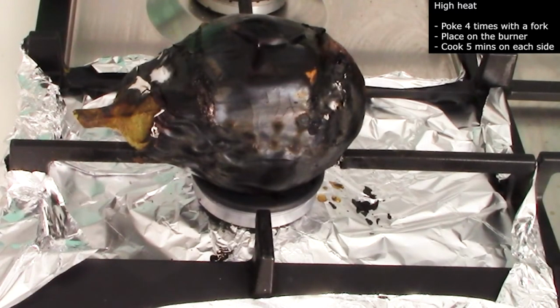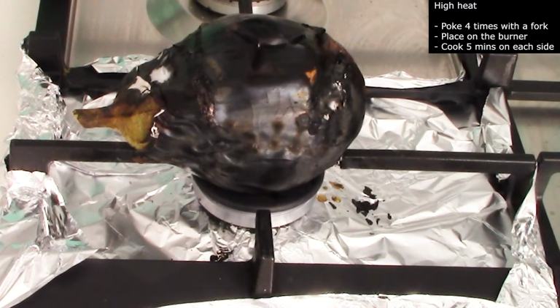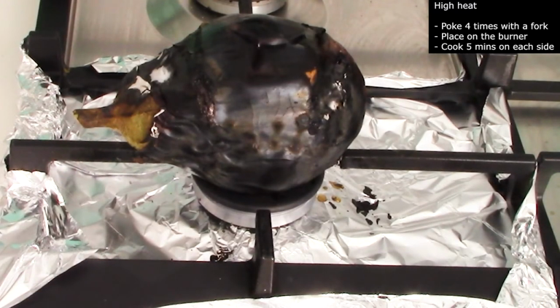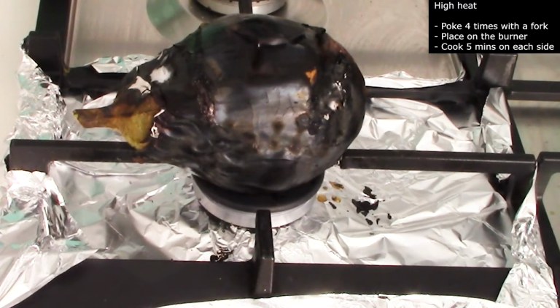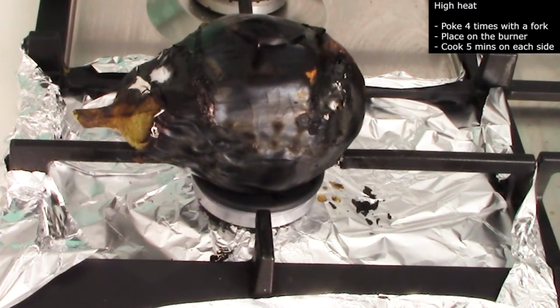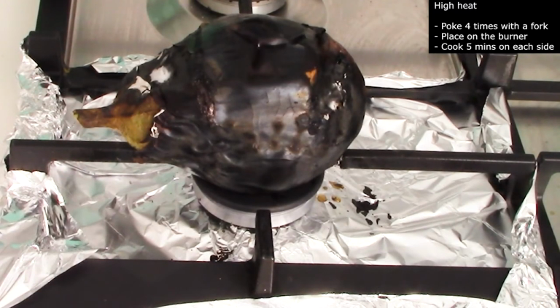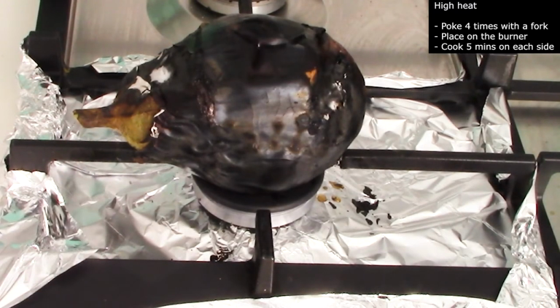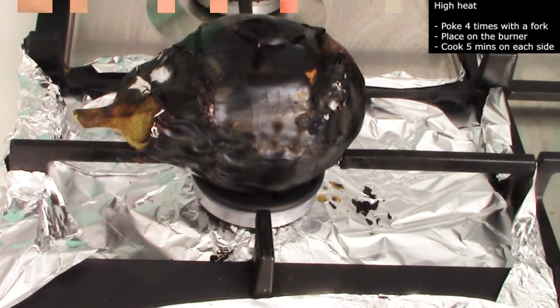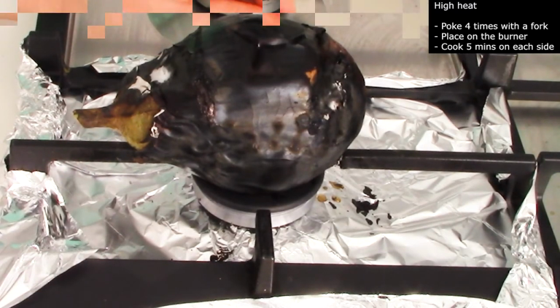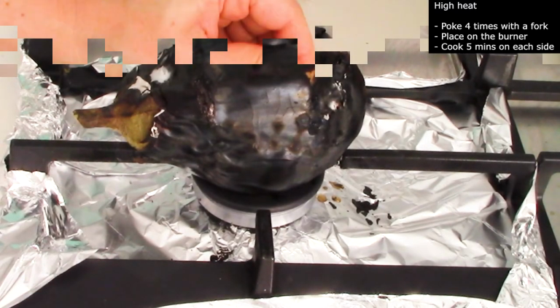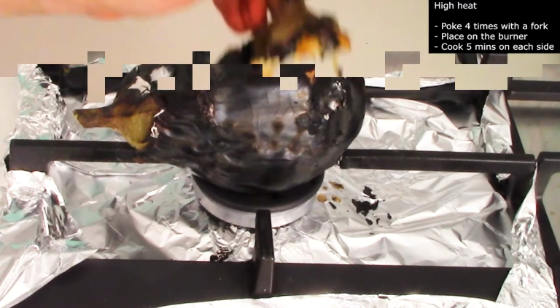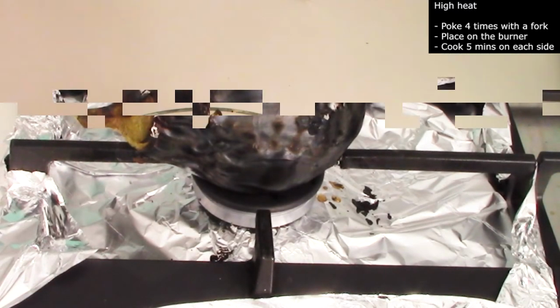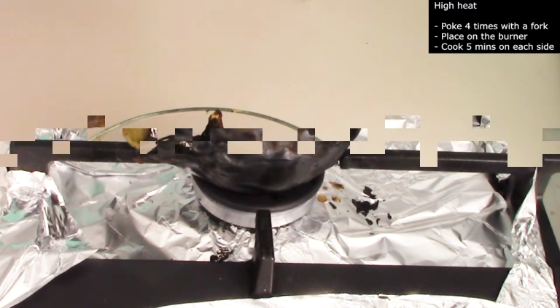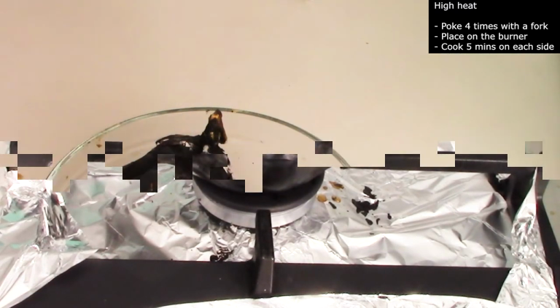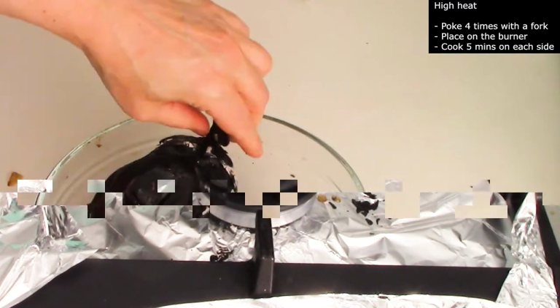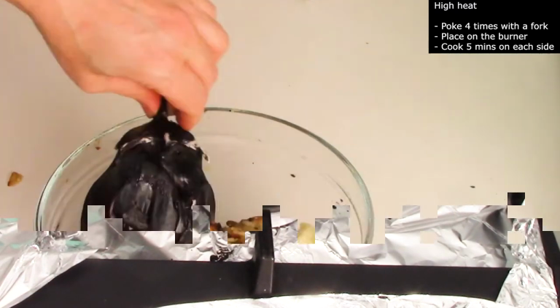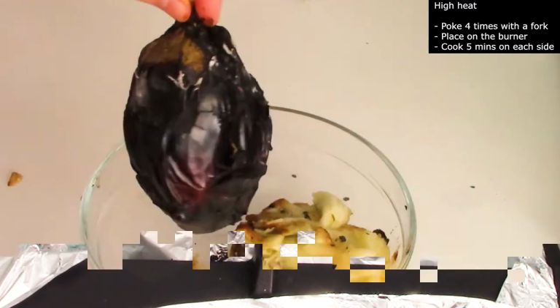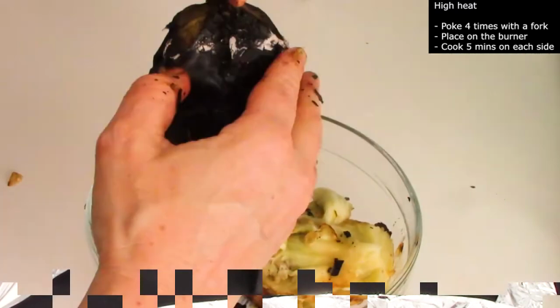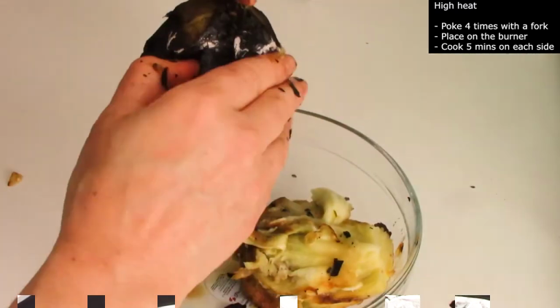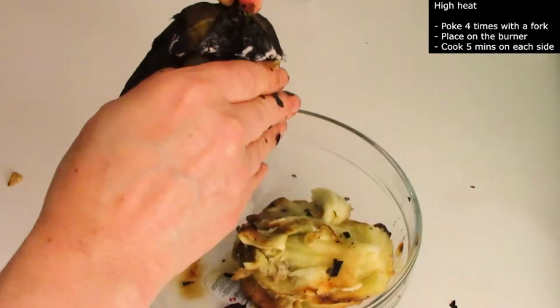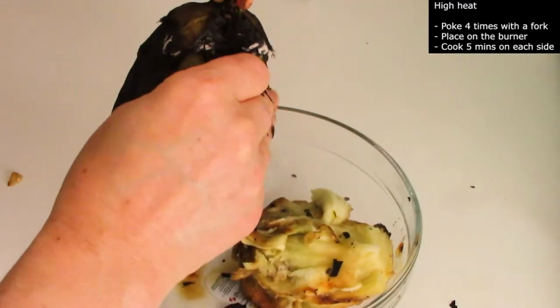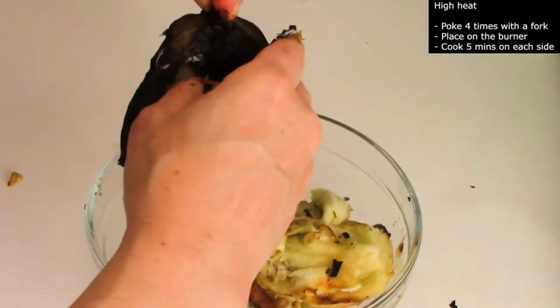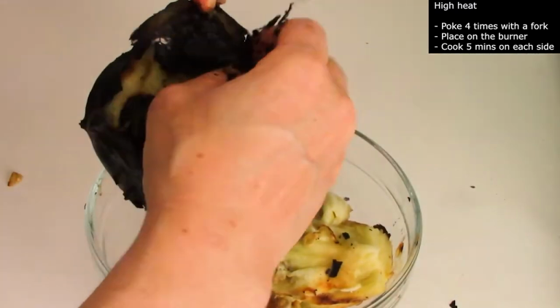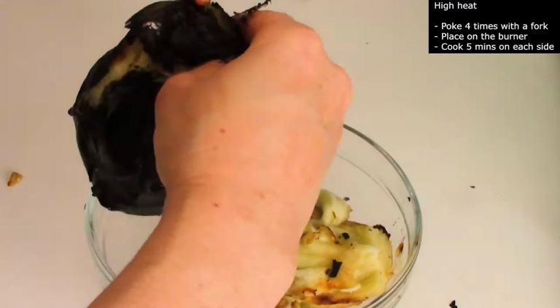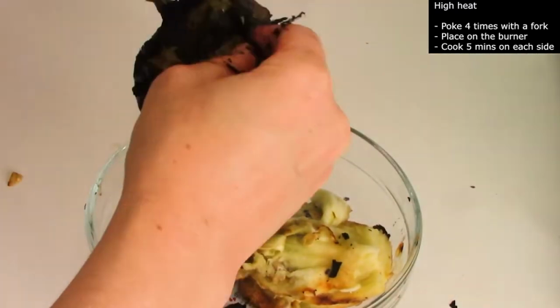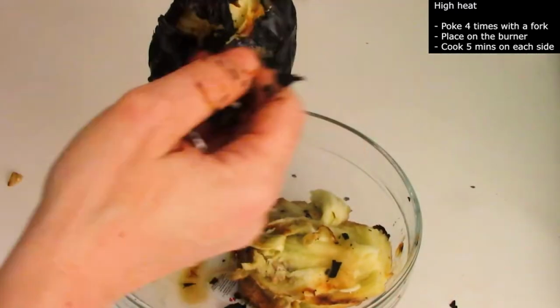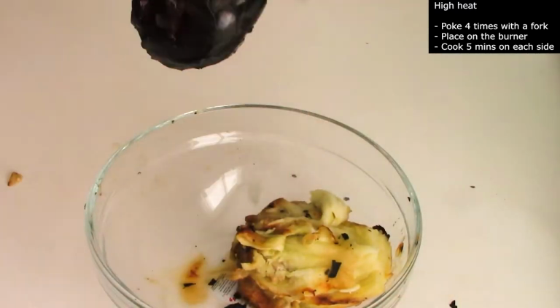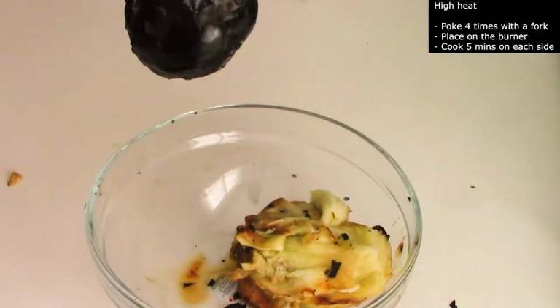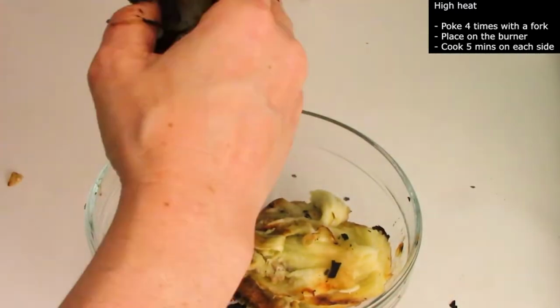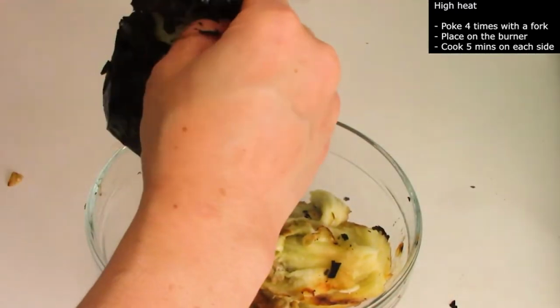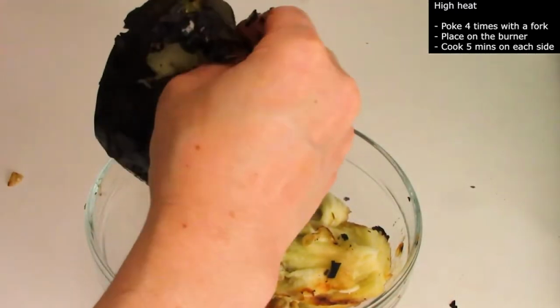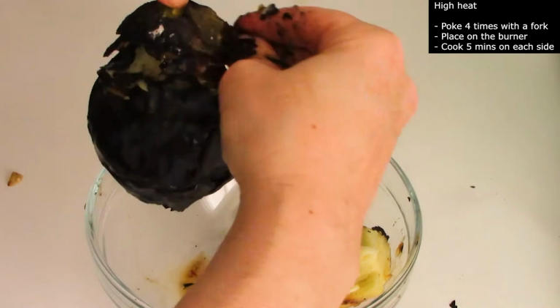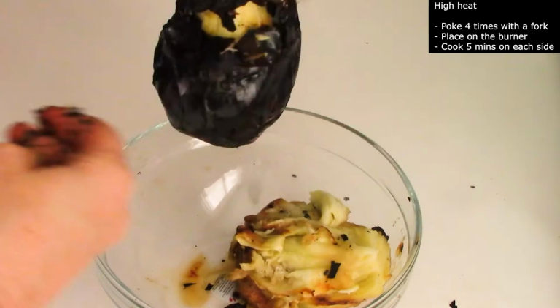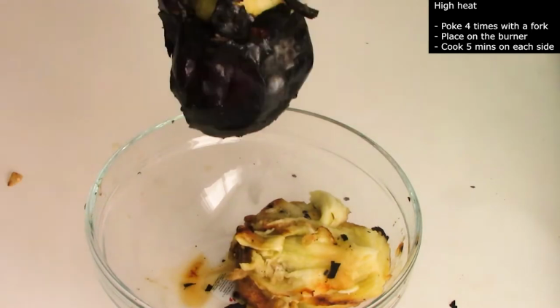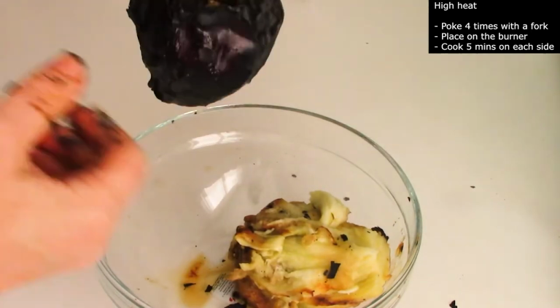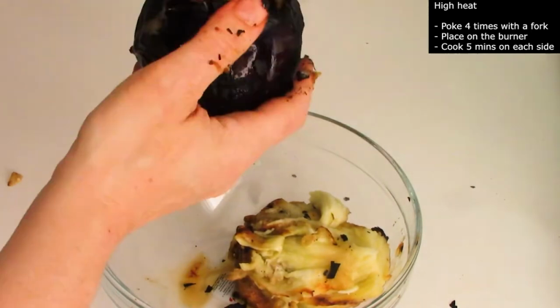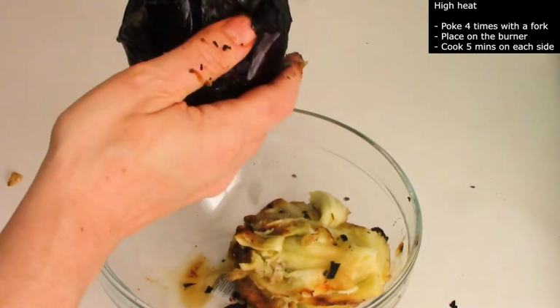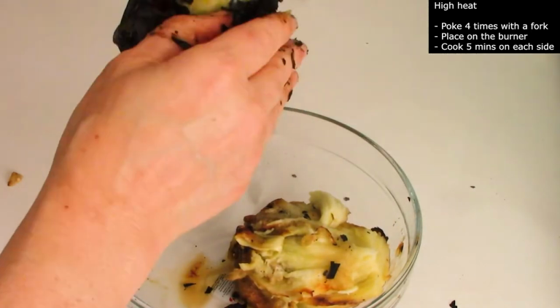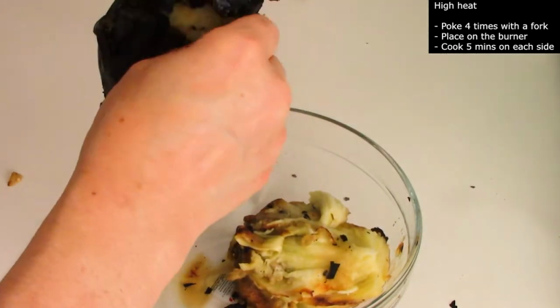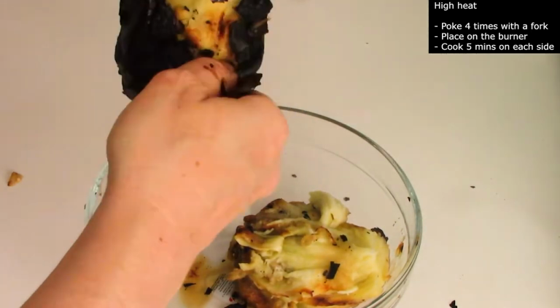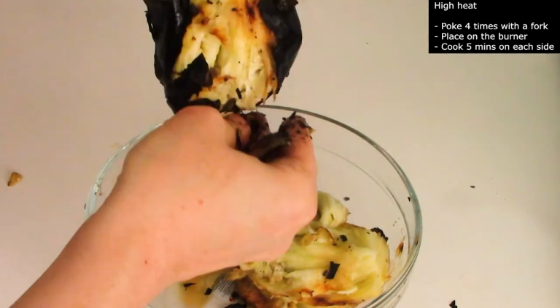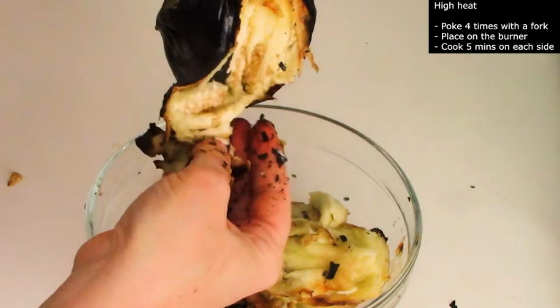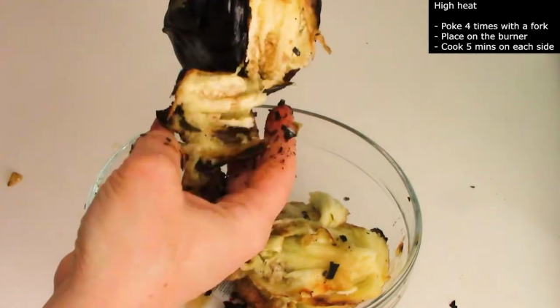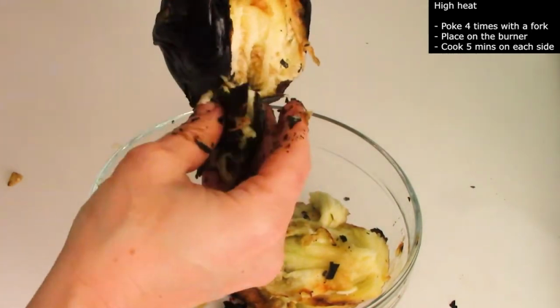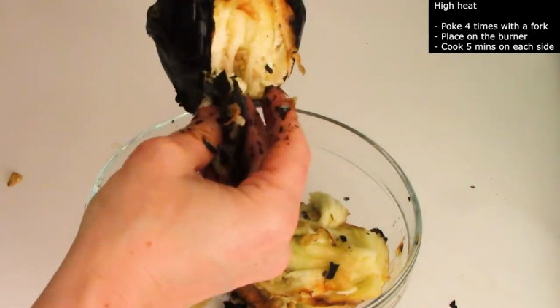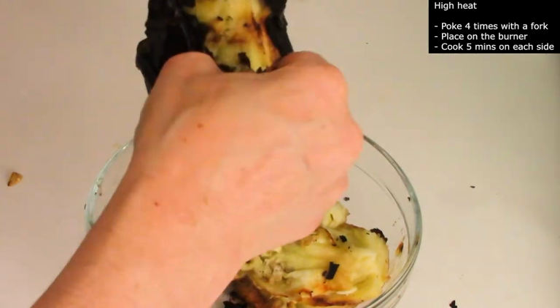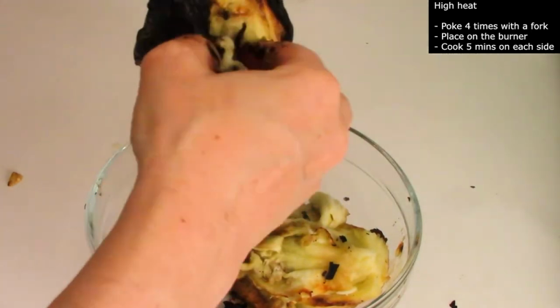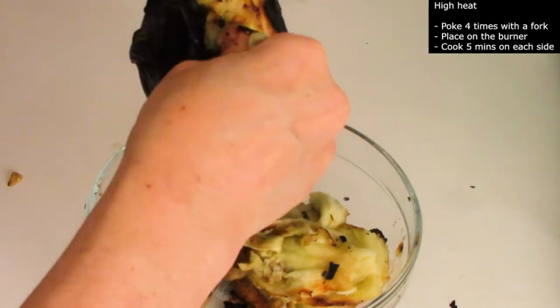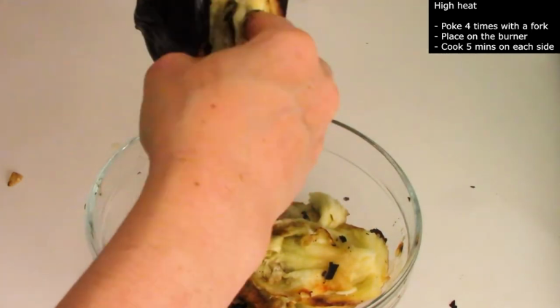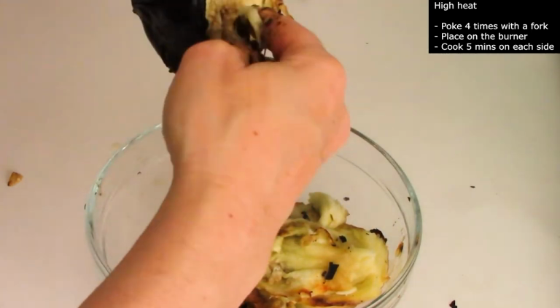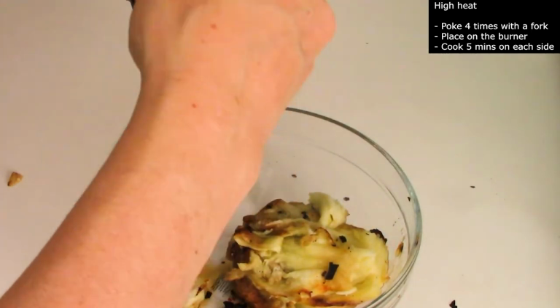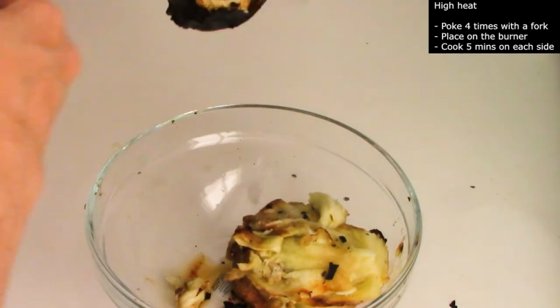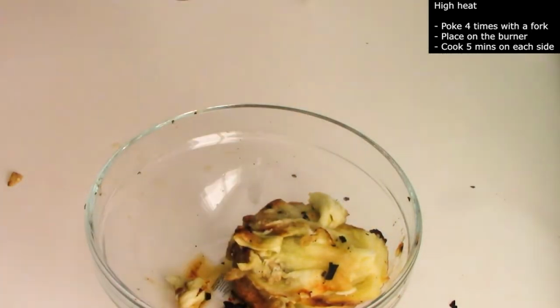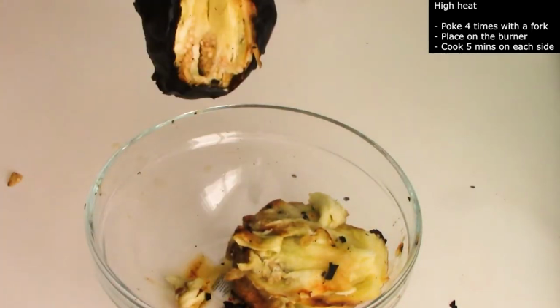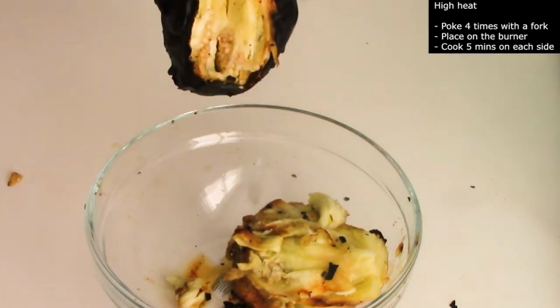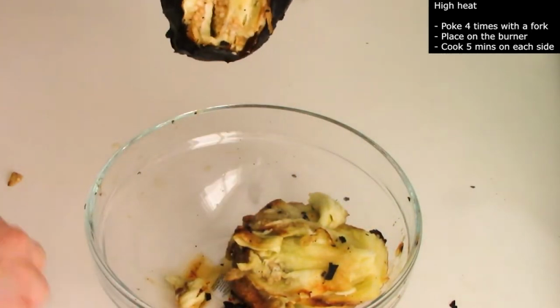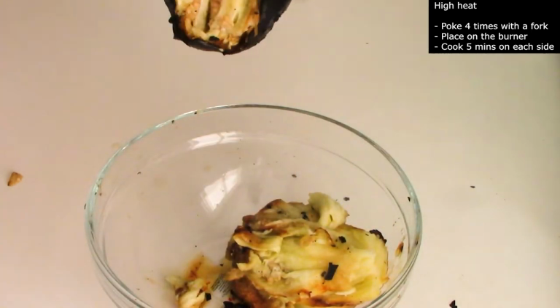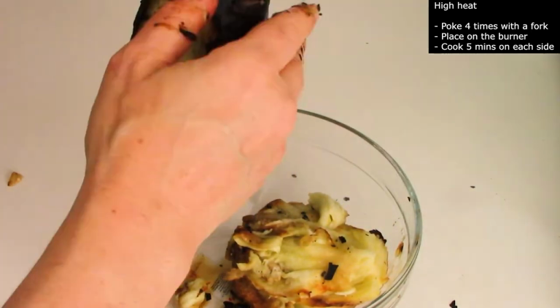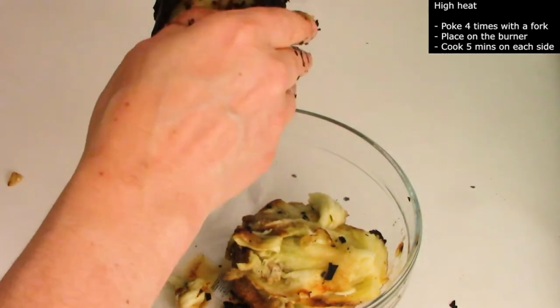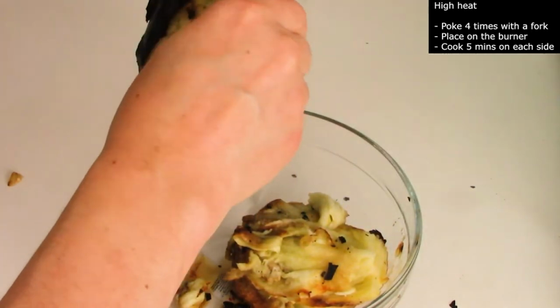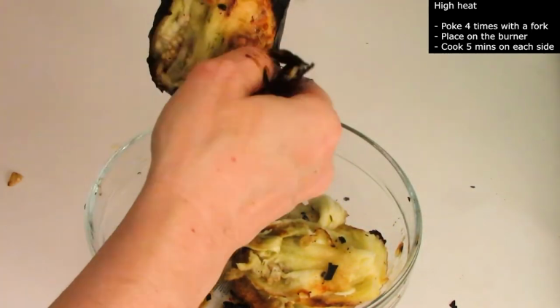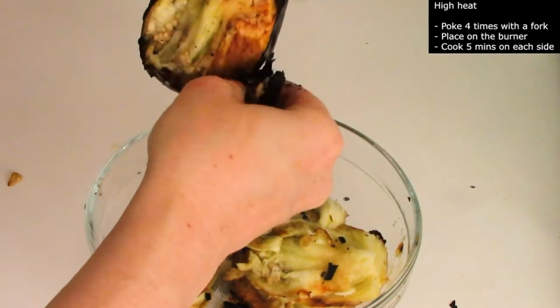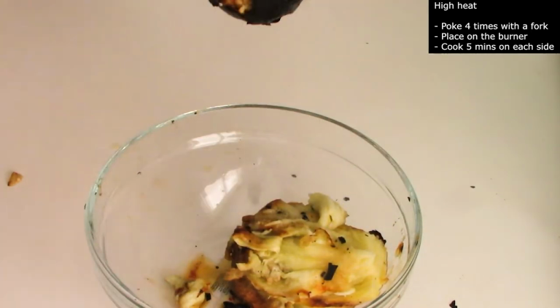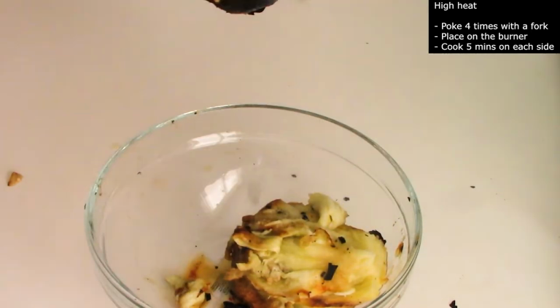And it's done. It's better to put one eggplant on one burner to make sure it cooks evenly.